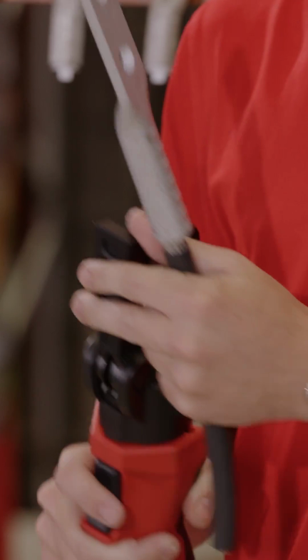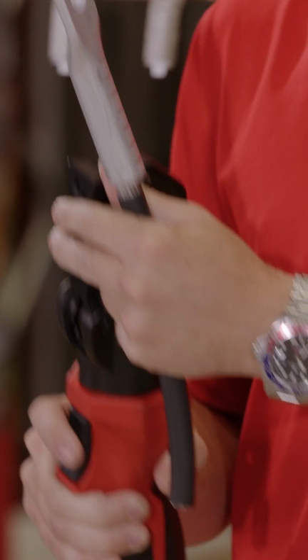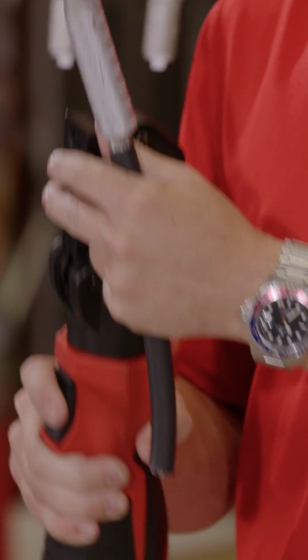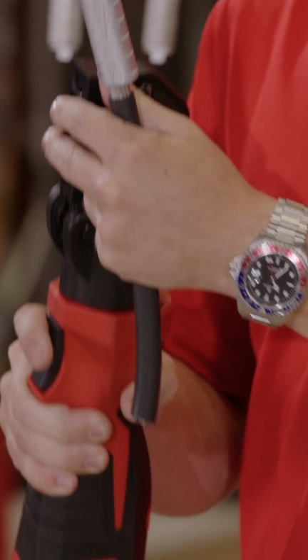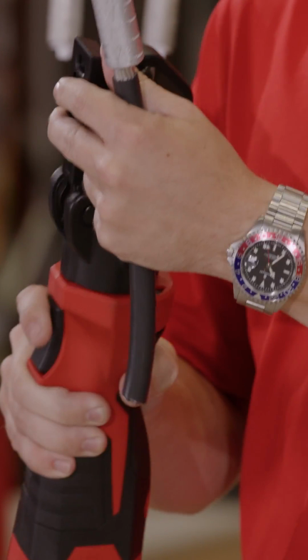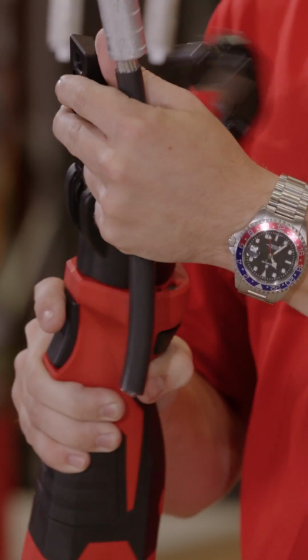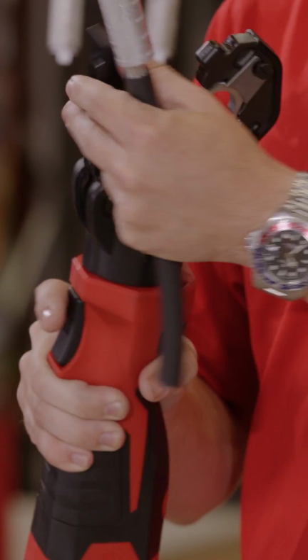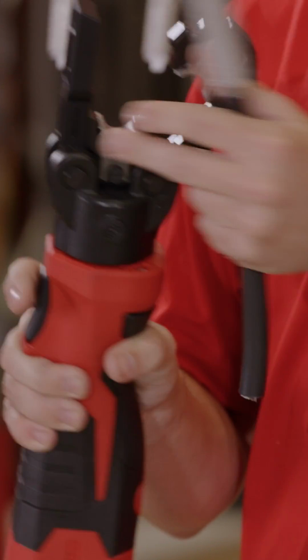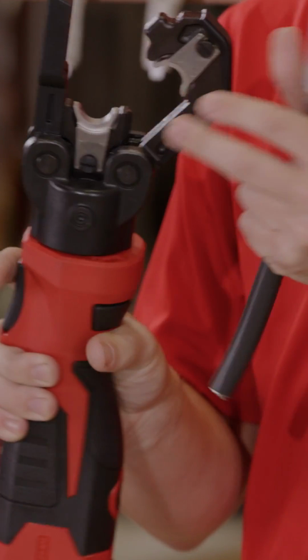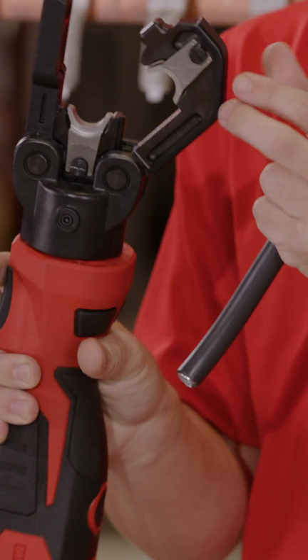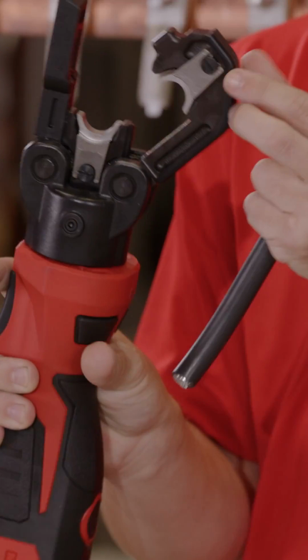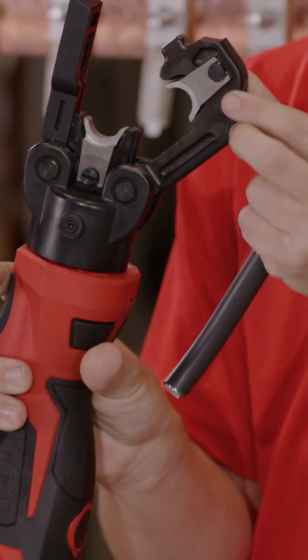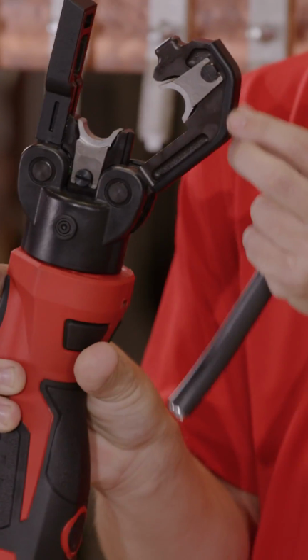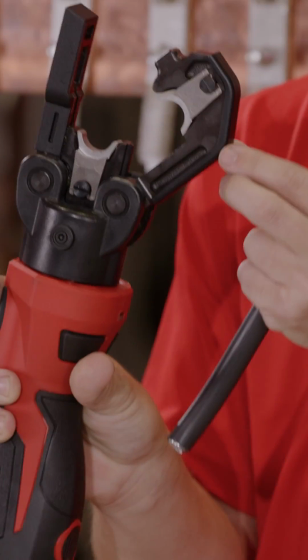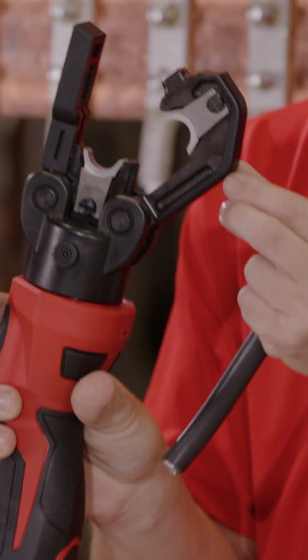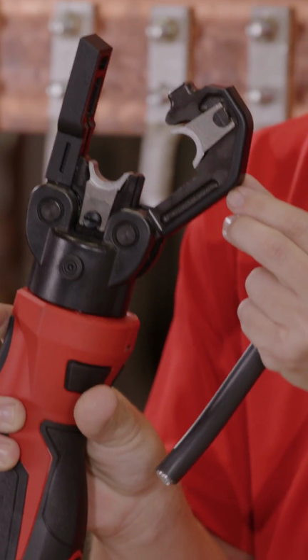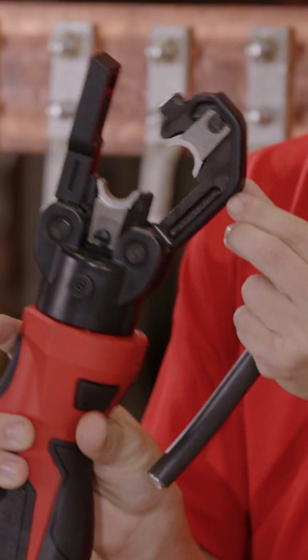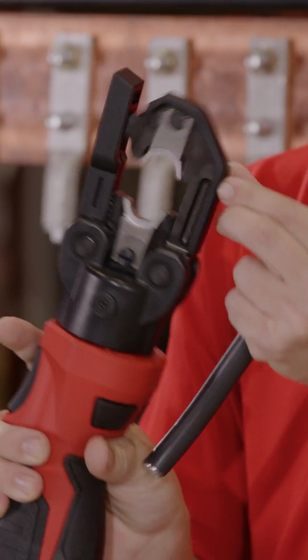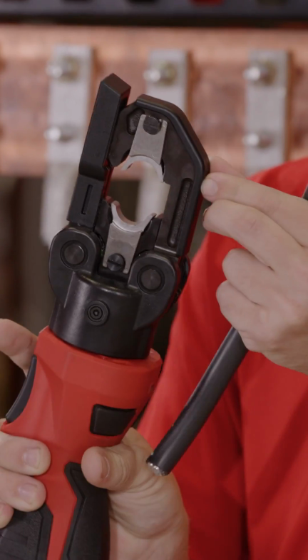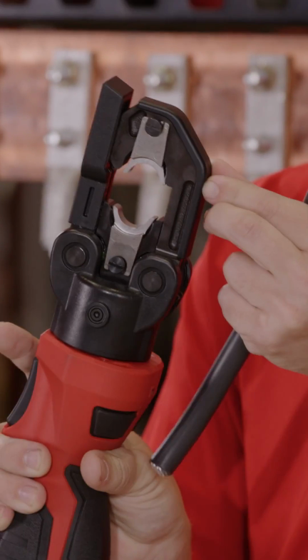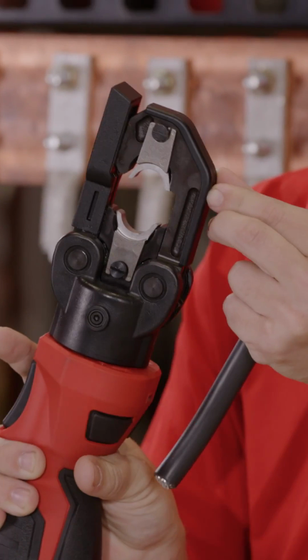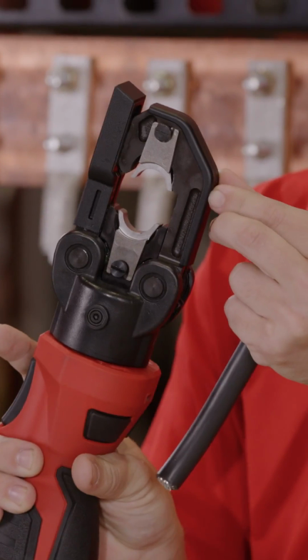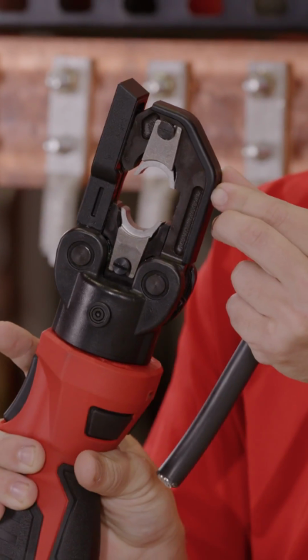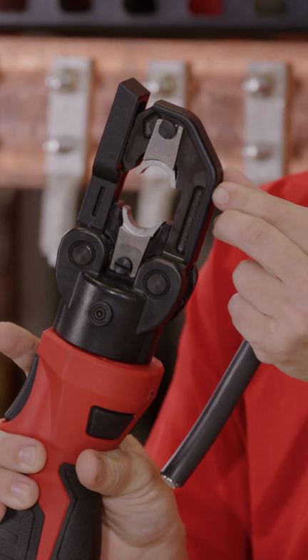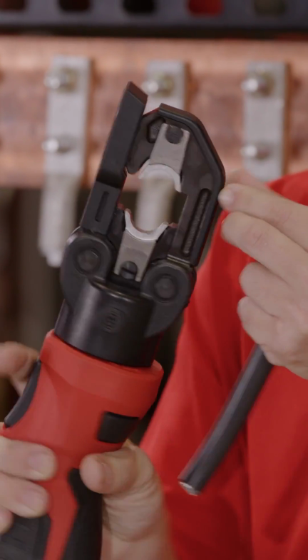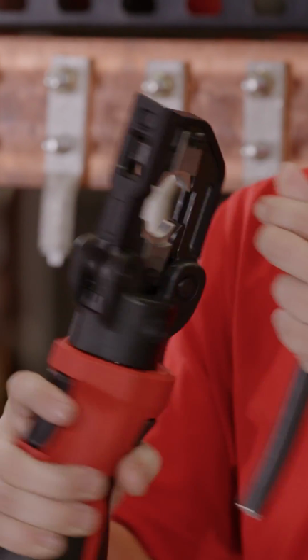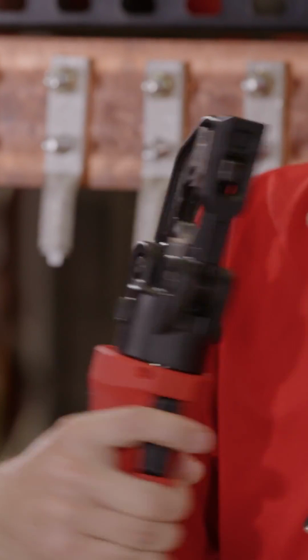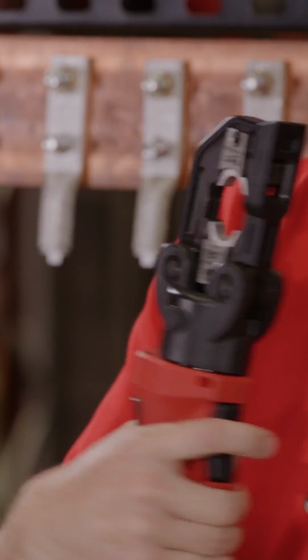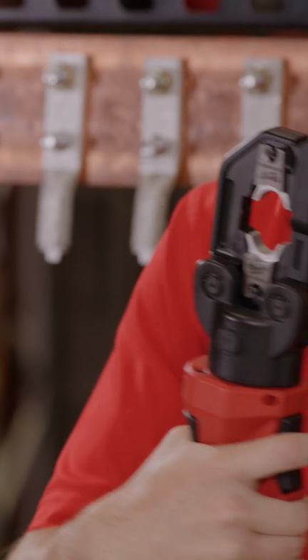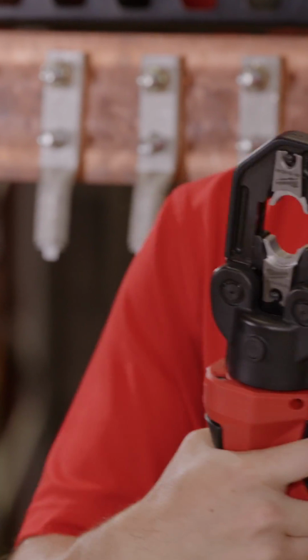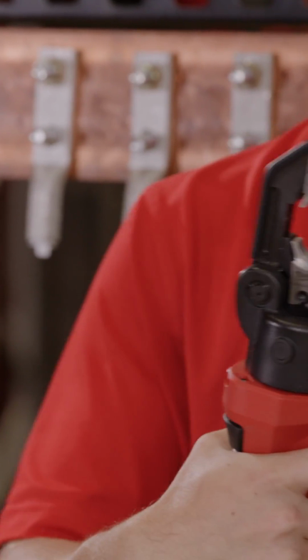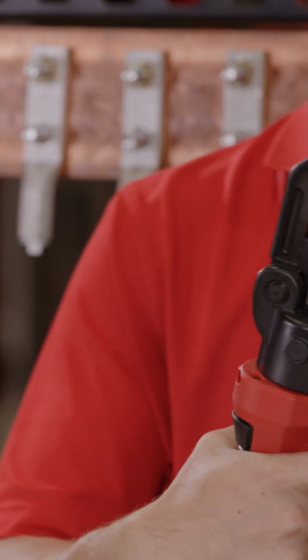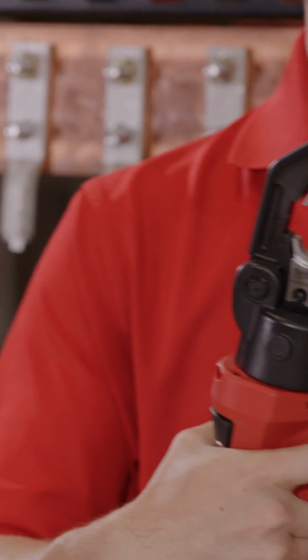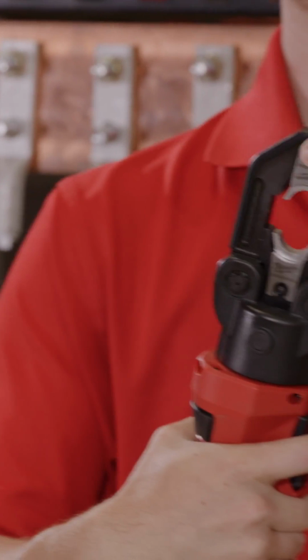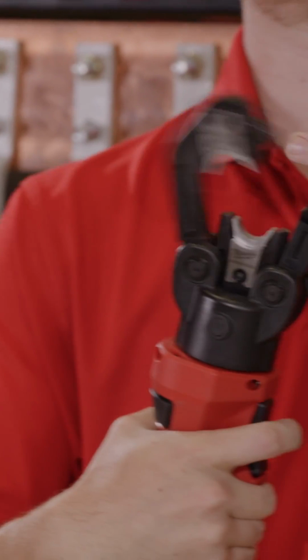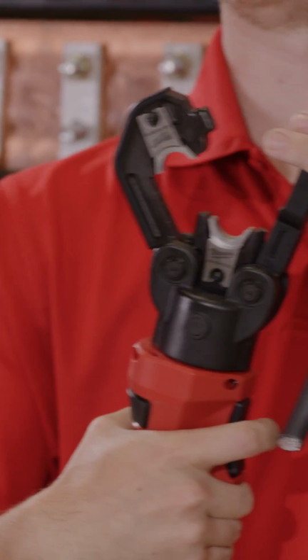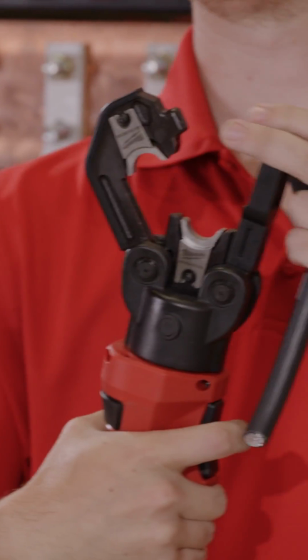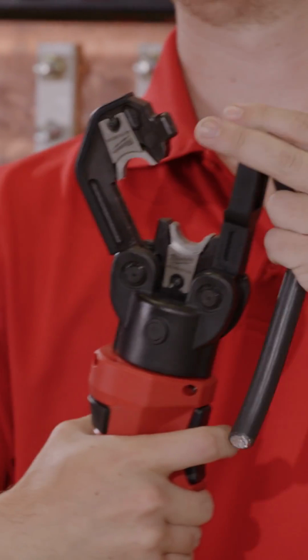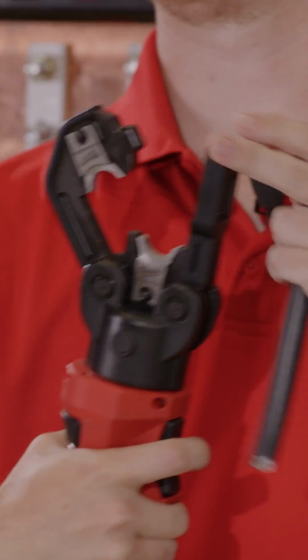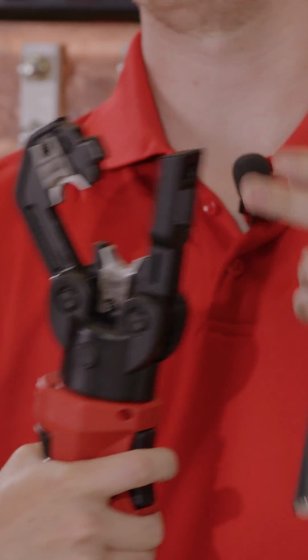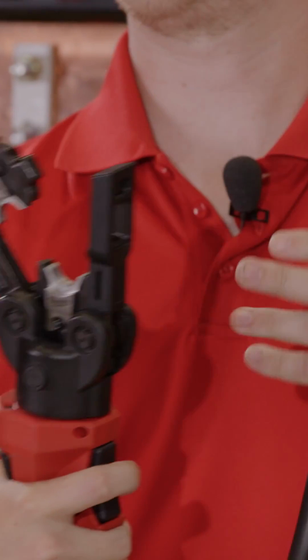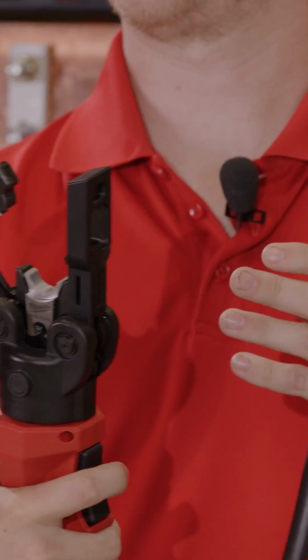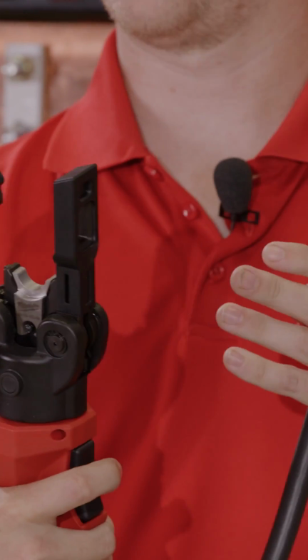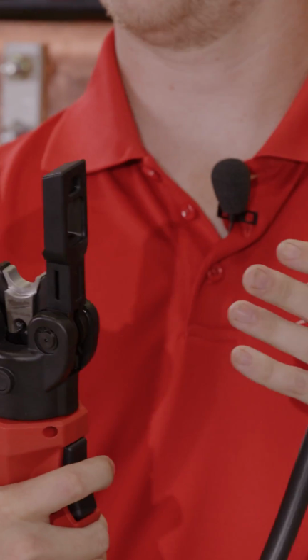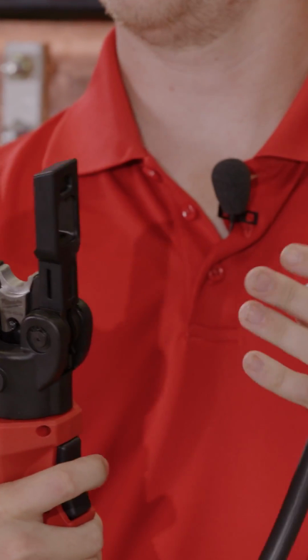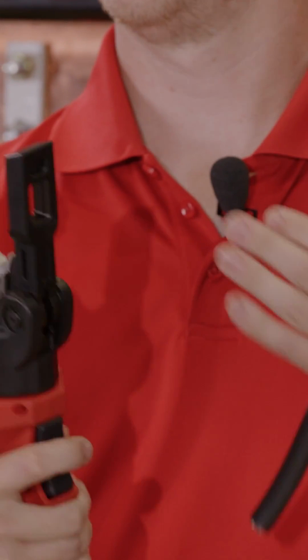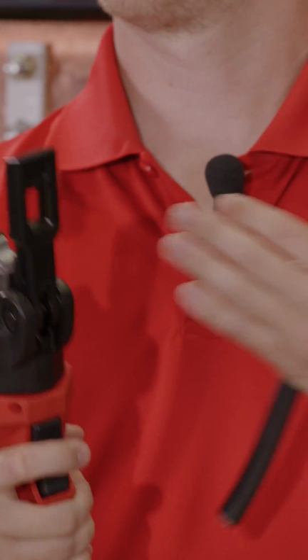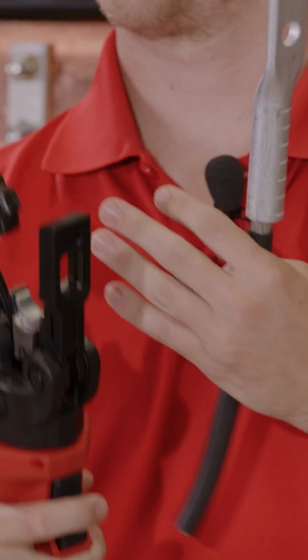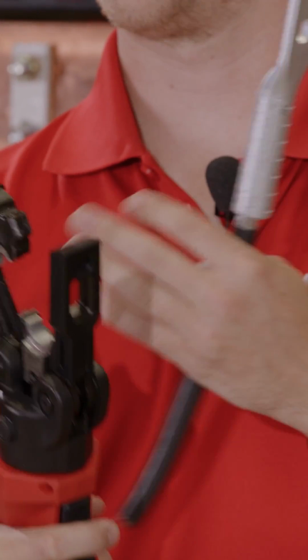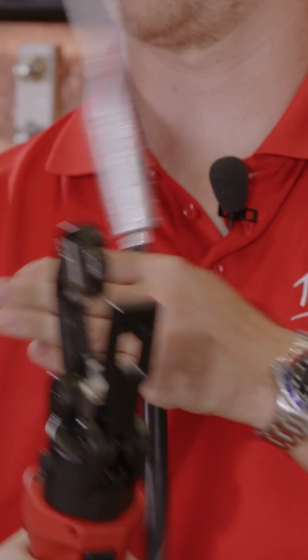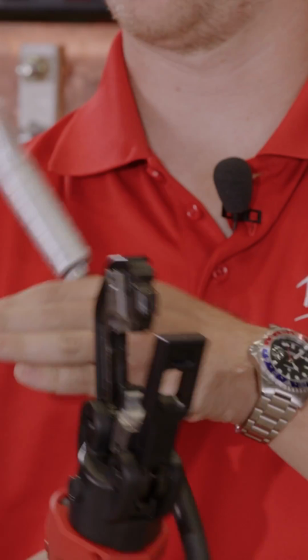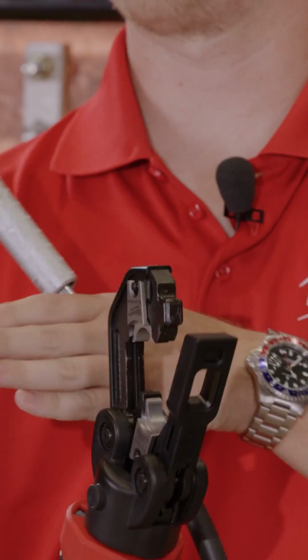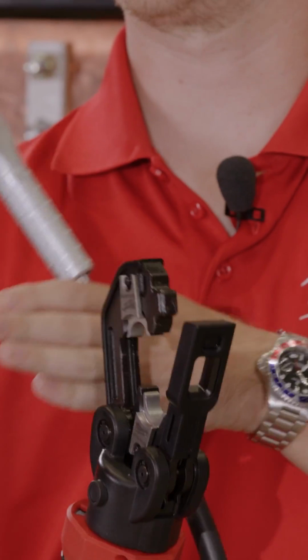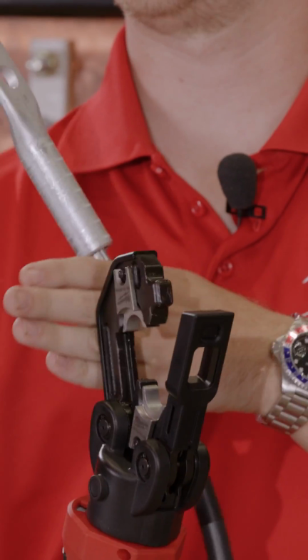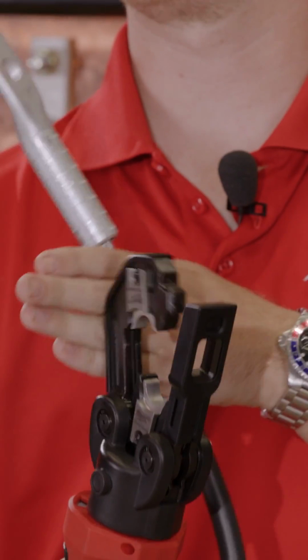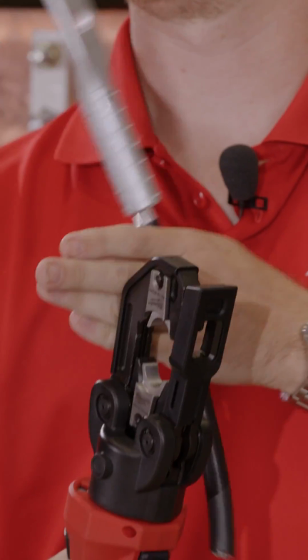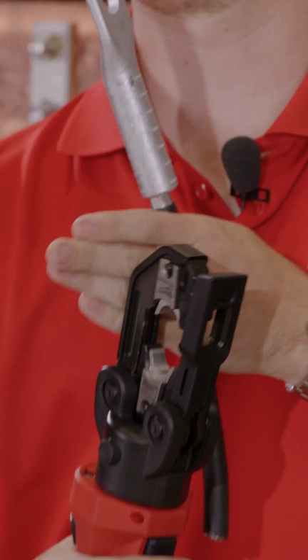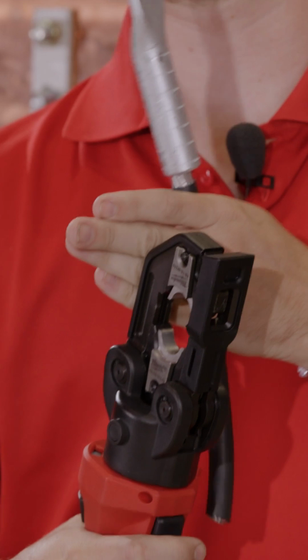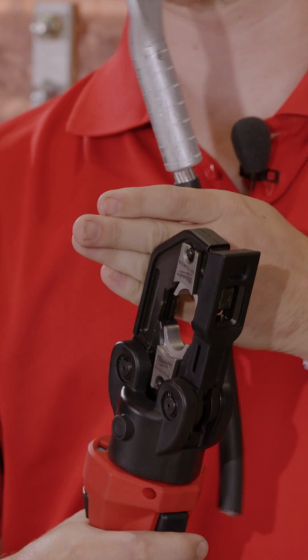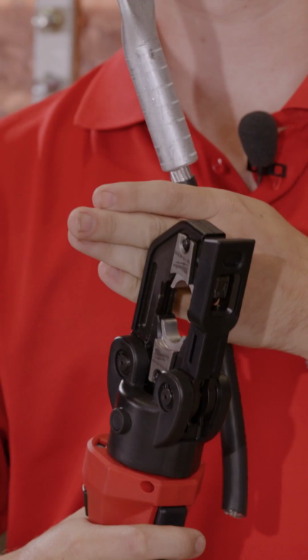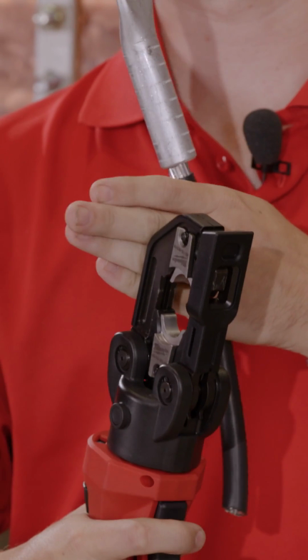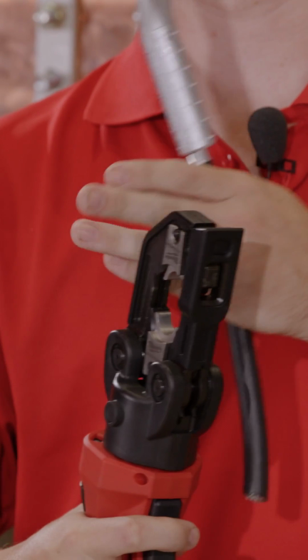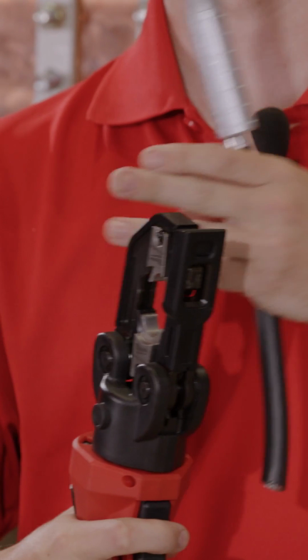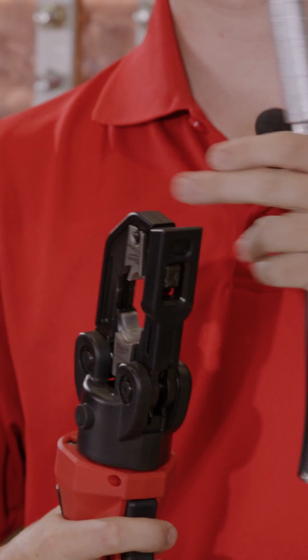The latch head is easily manipulated with one hand and helps you lock on to one specific wire for applications in tight spaces.